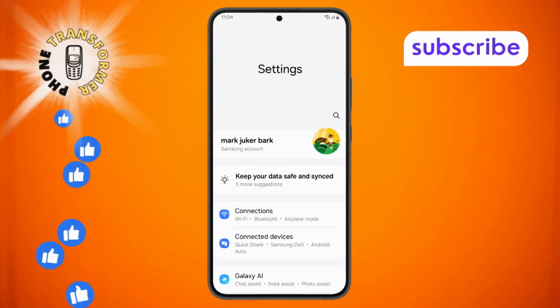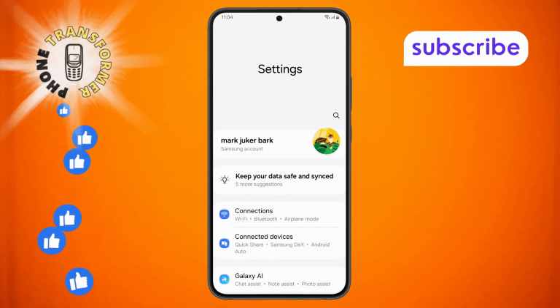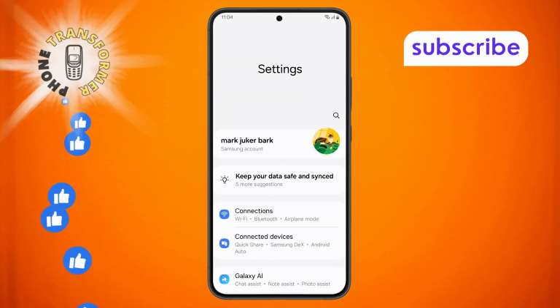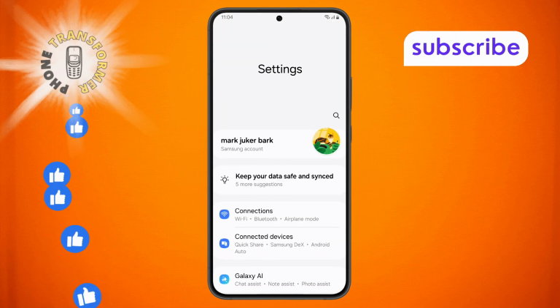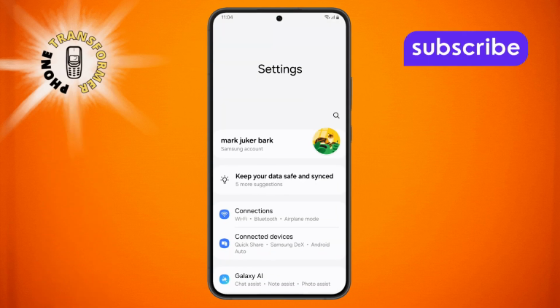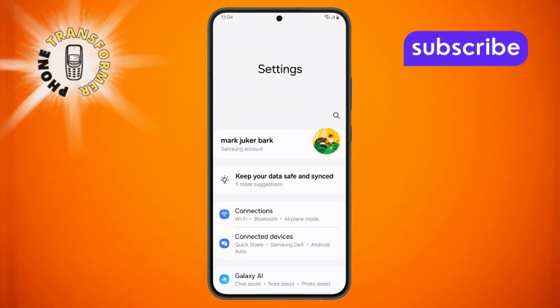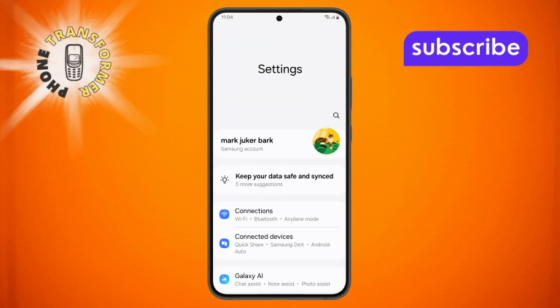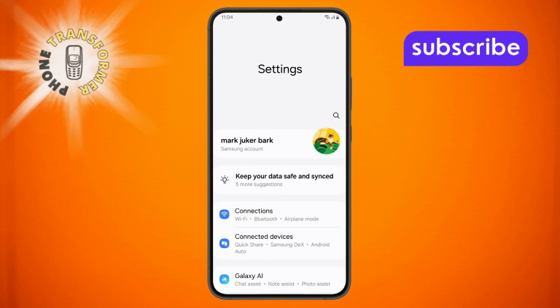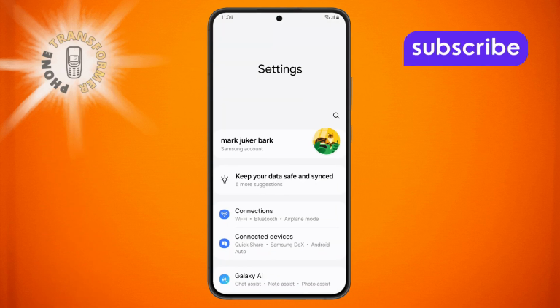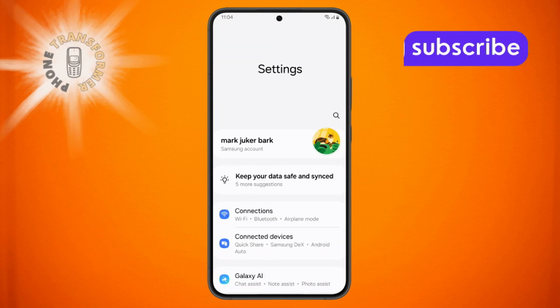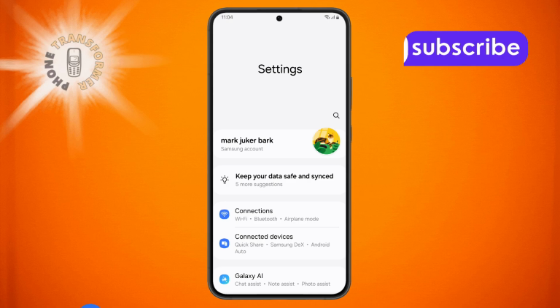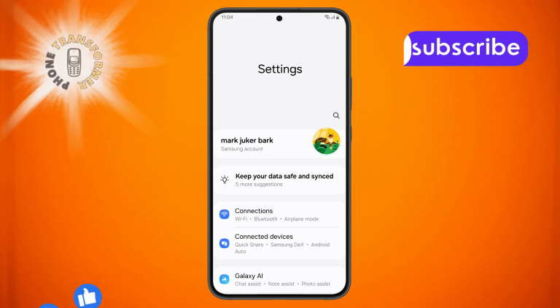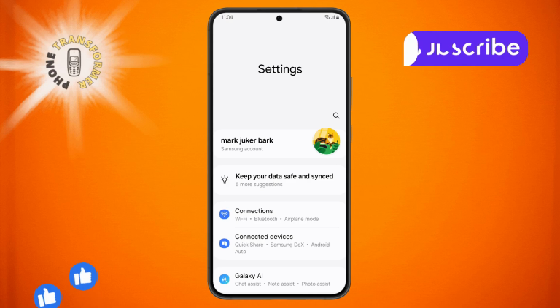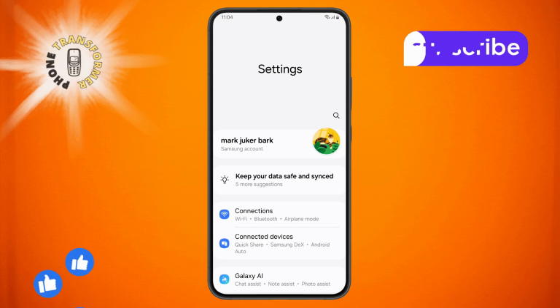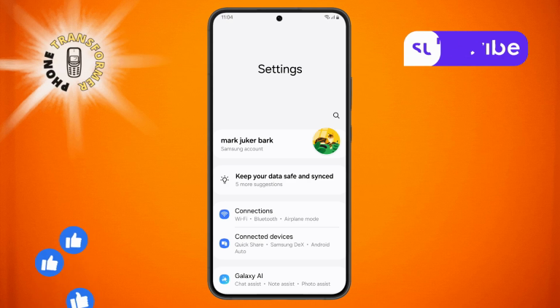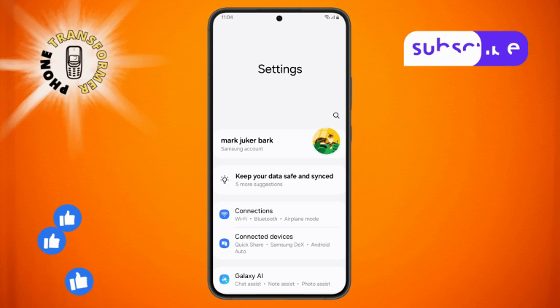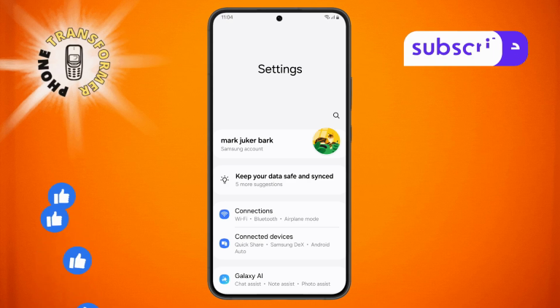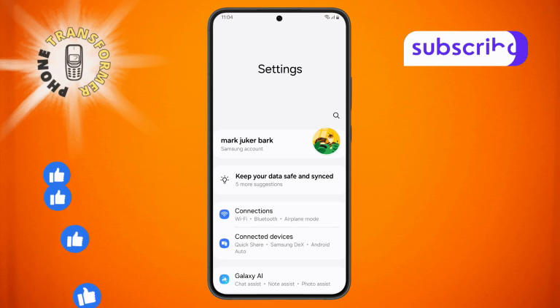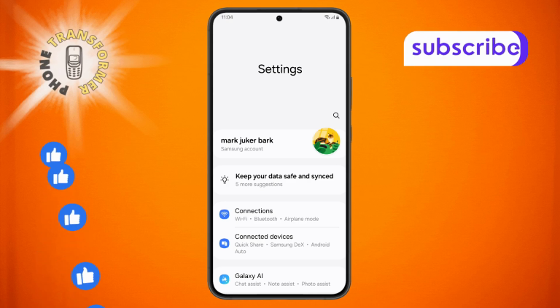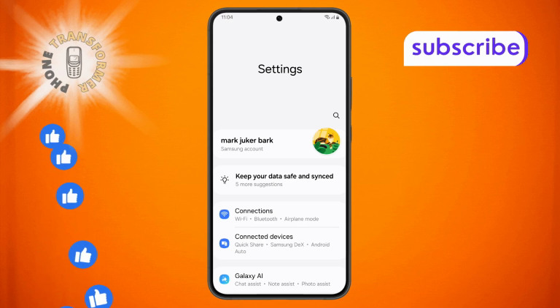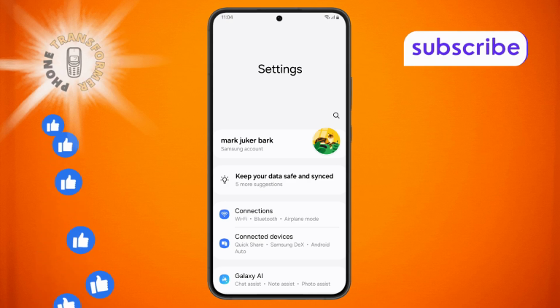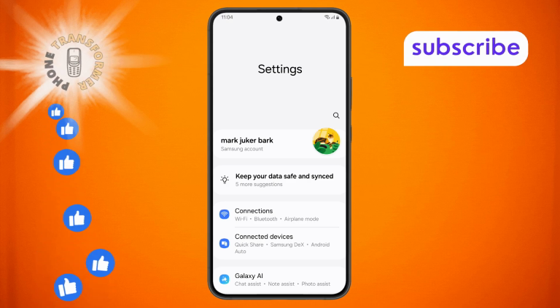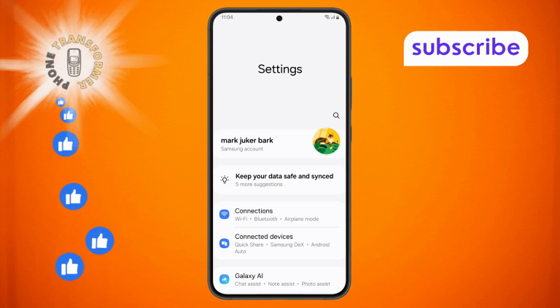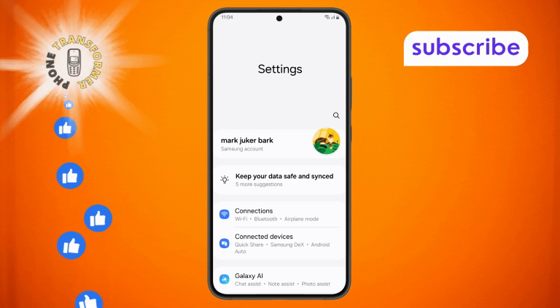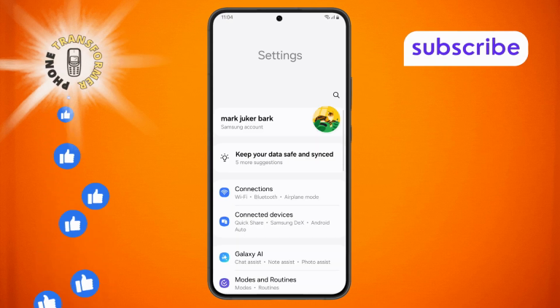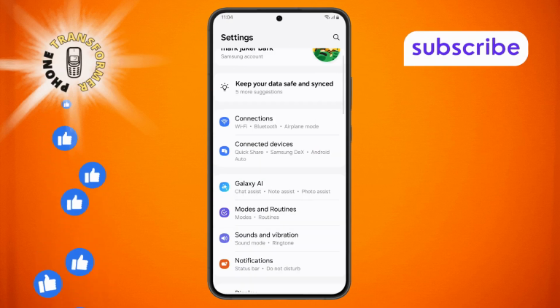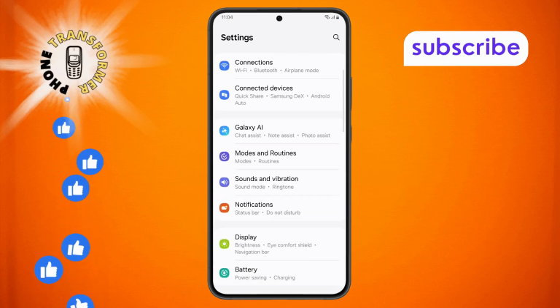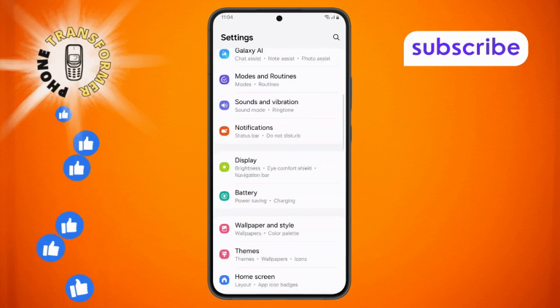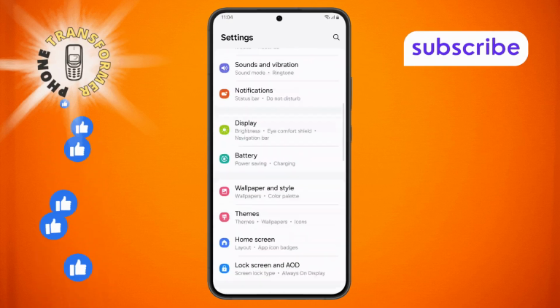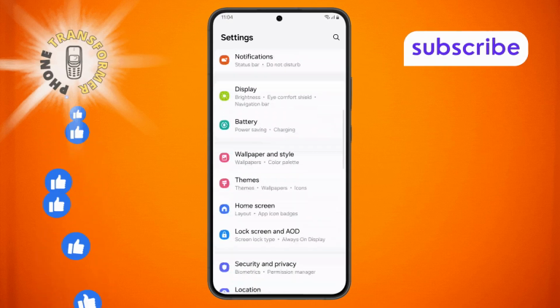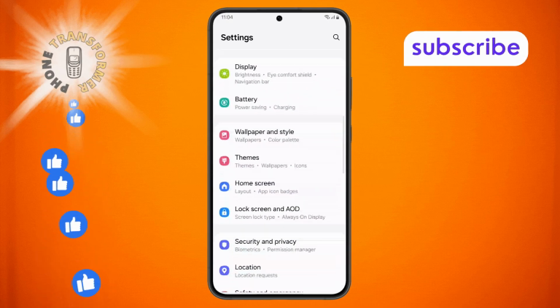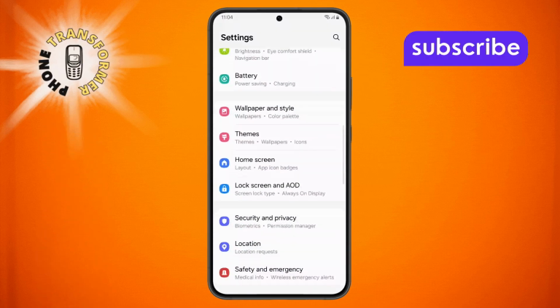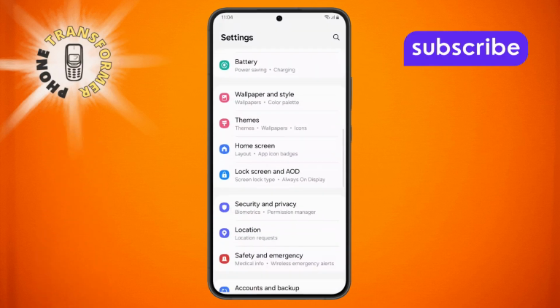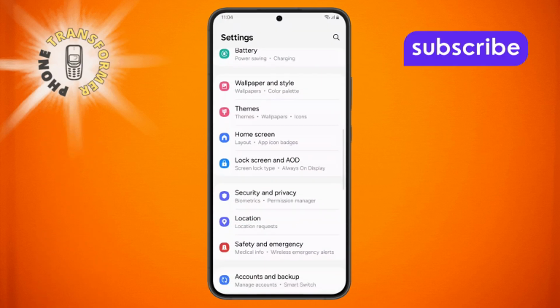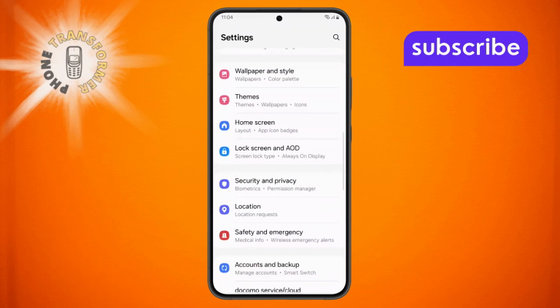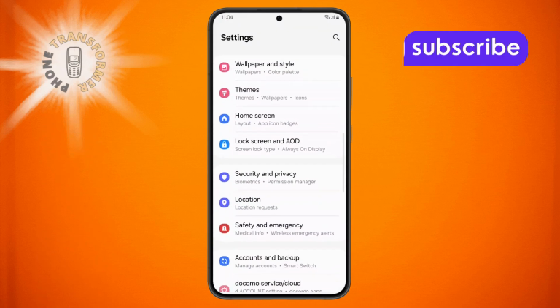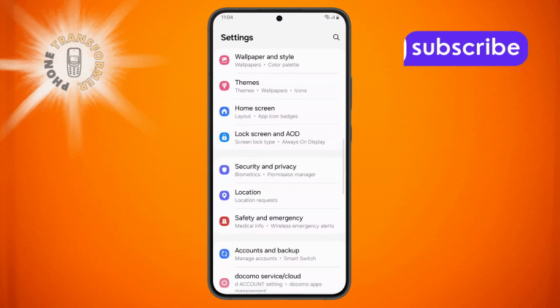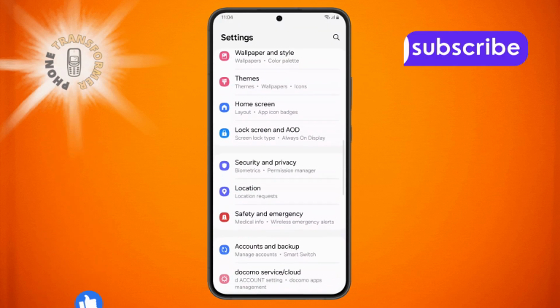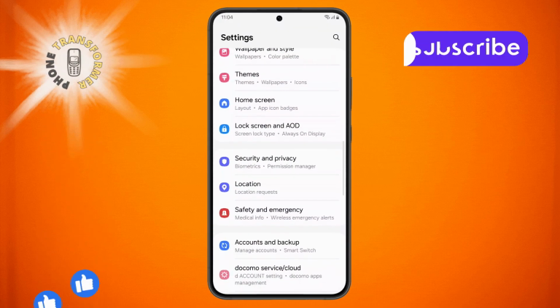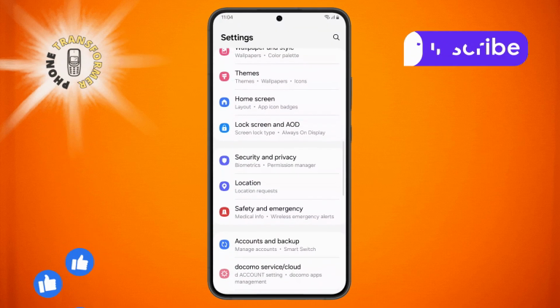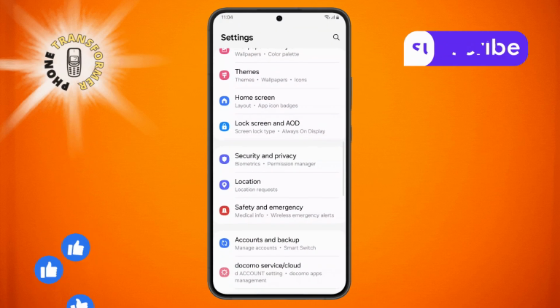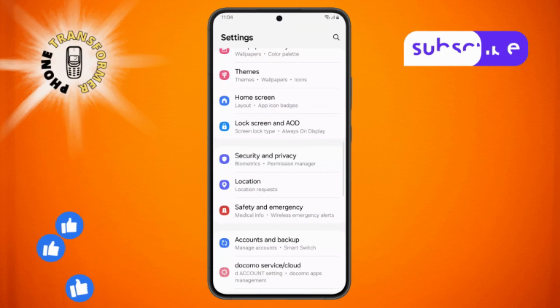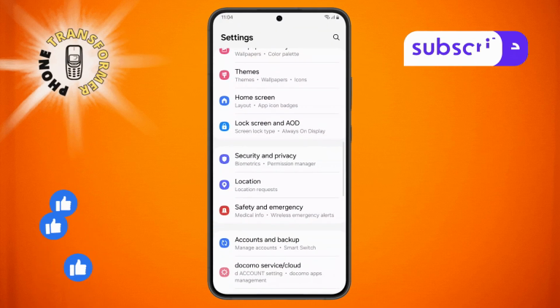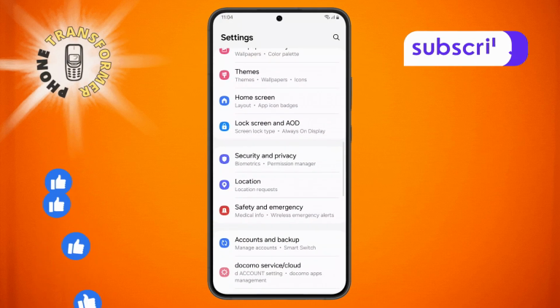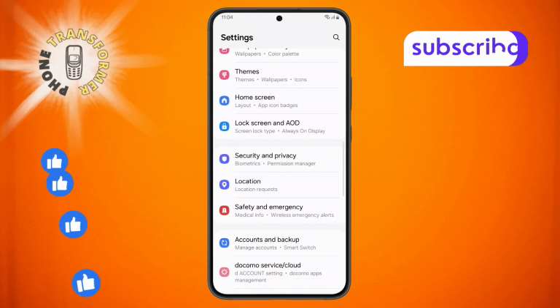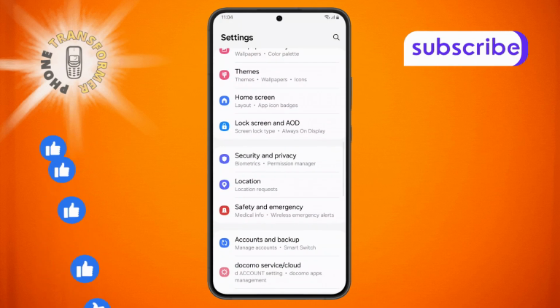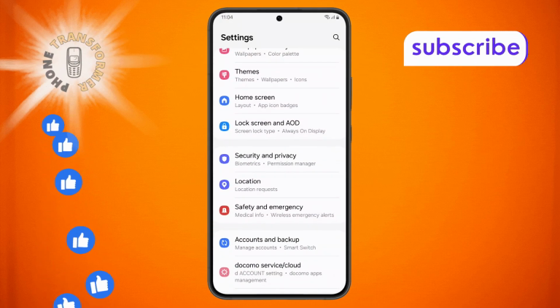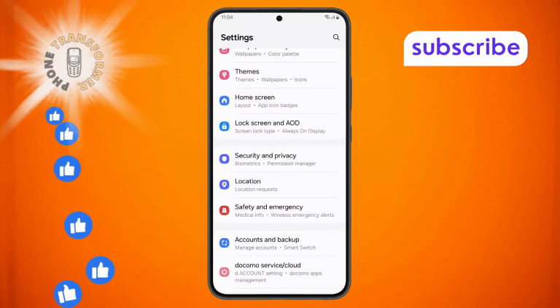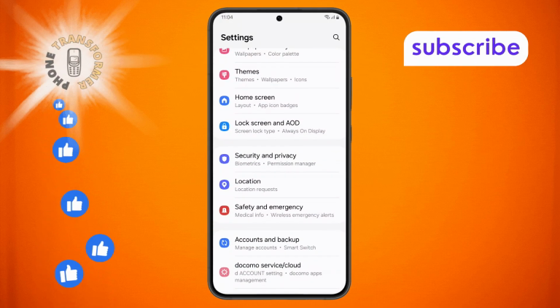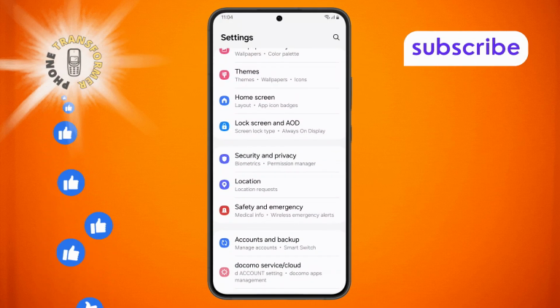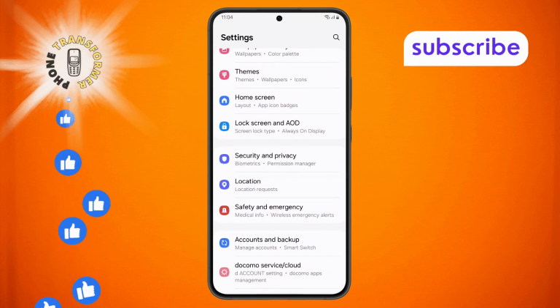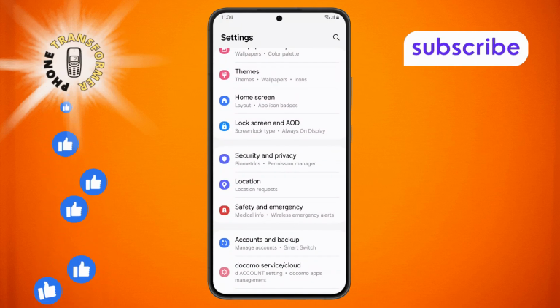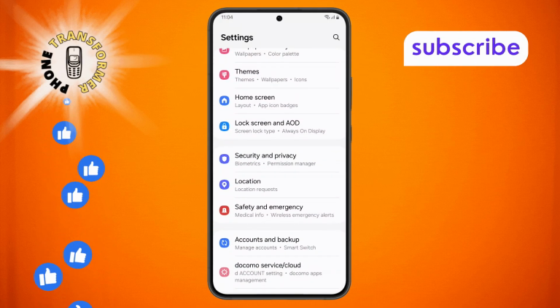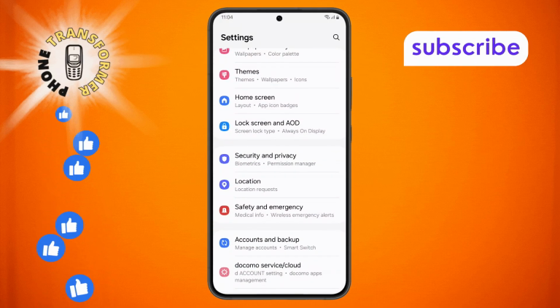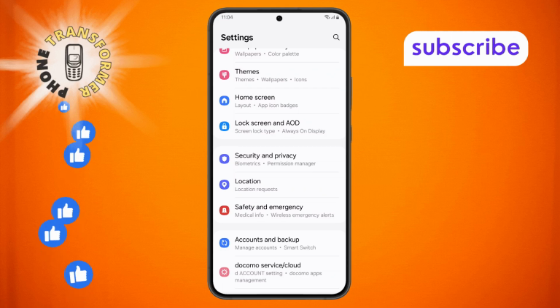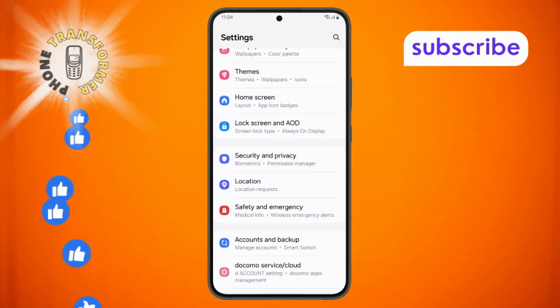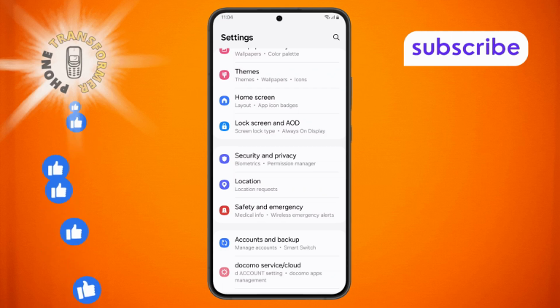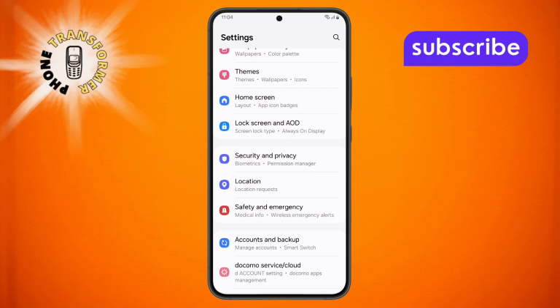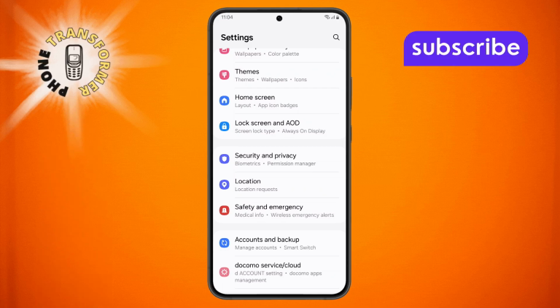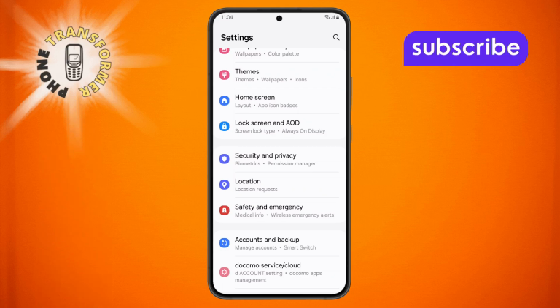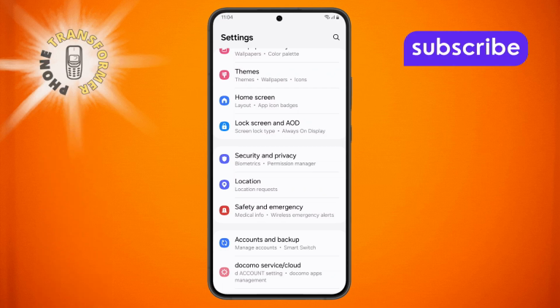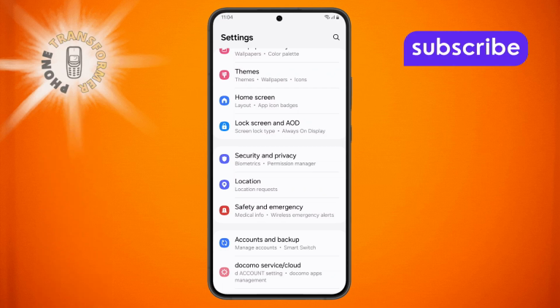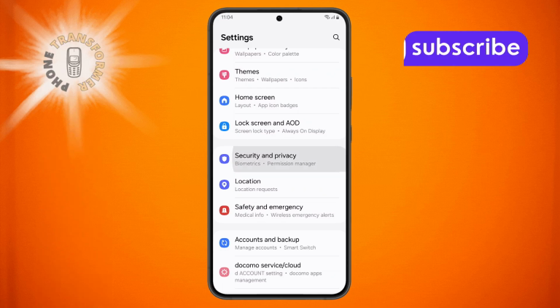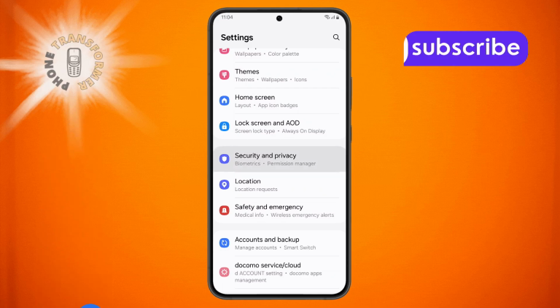Step 2: Once you're in Settings, scroll down and look for the Security and Privacy option. Tap on it to open the menu.